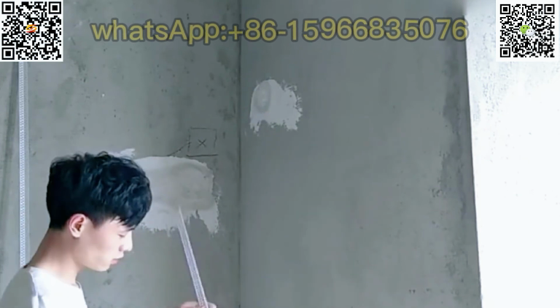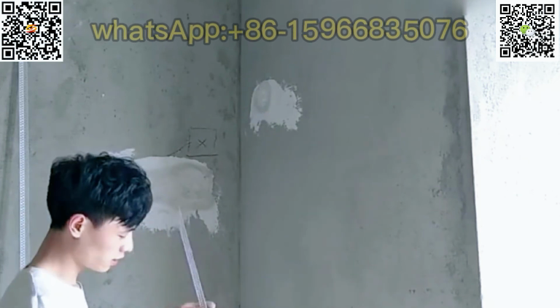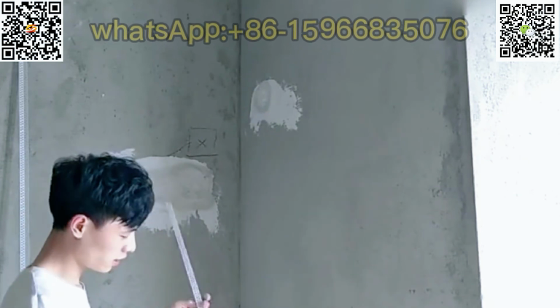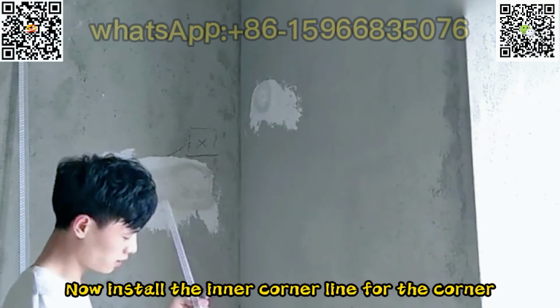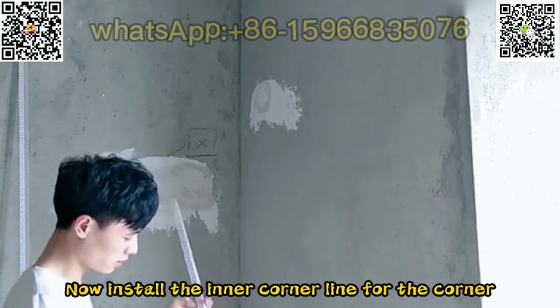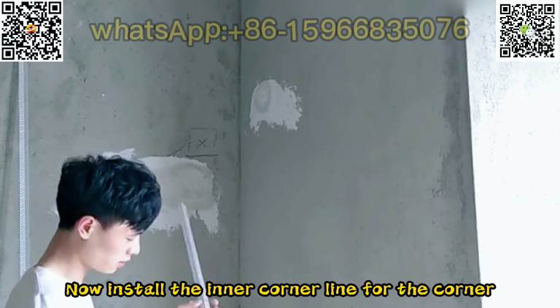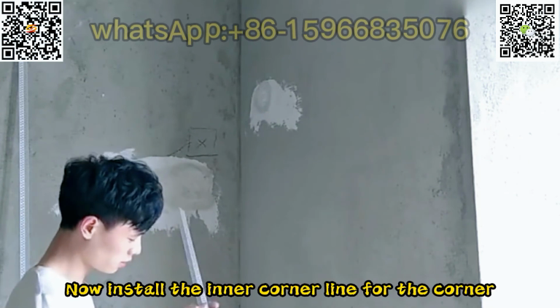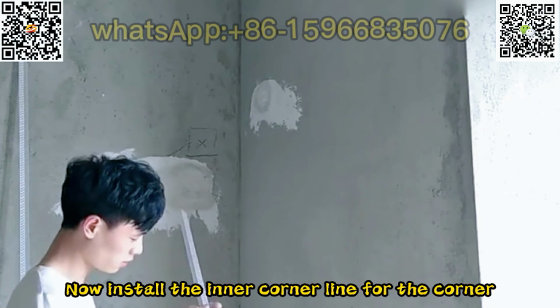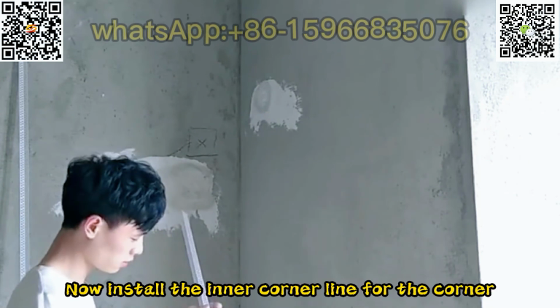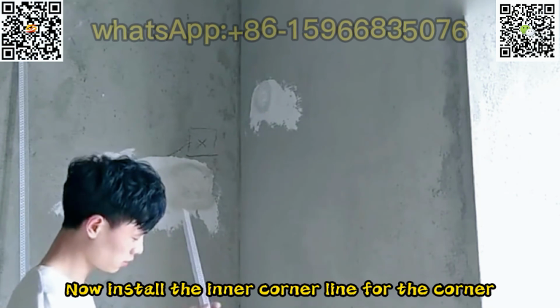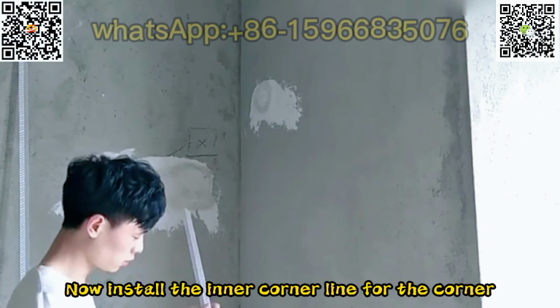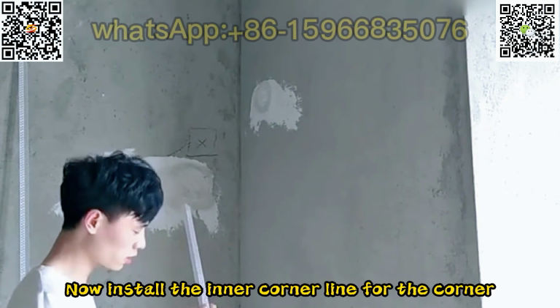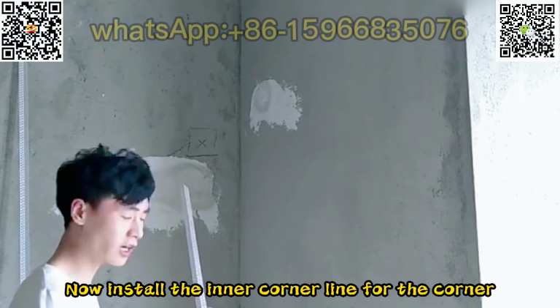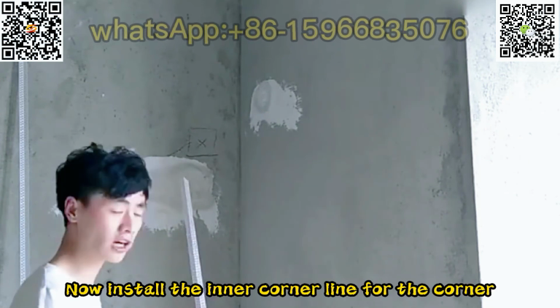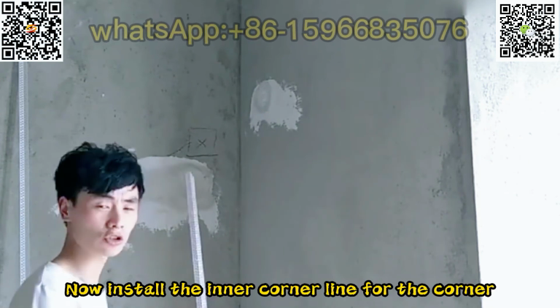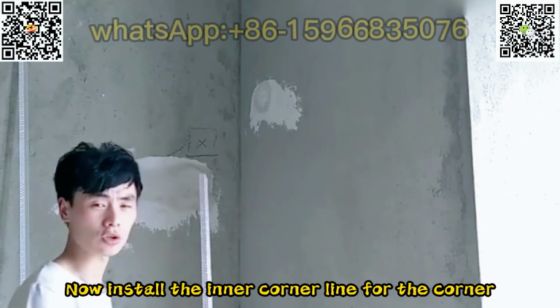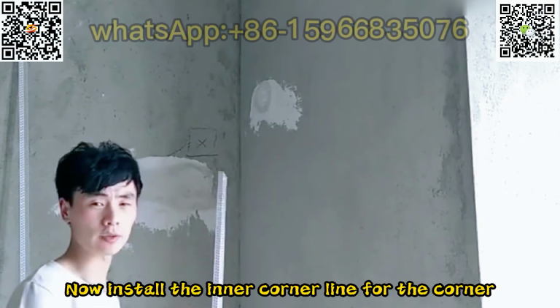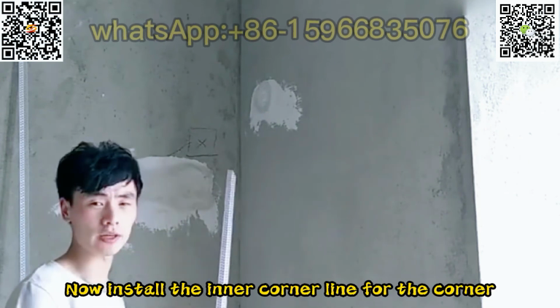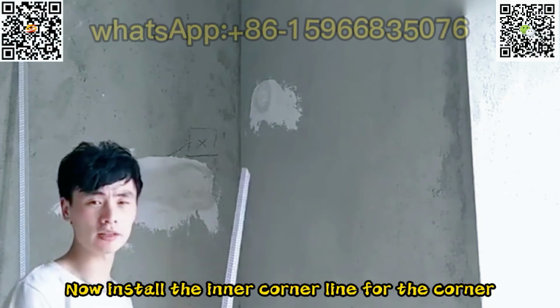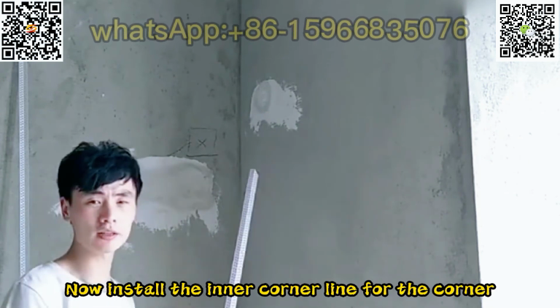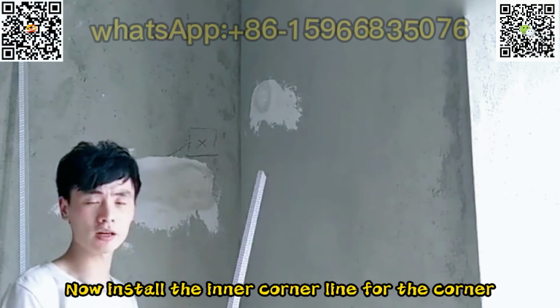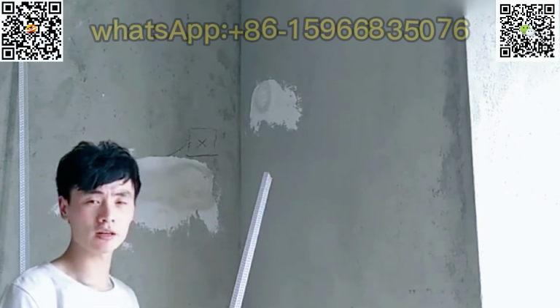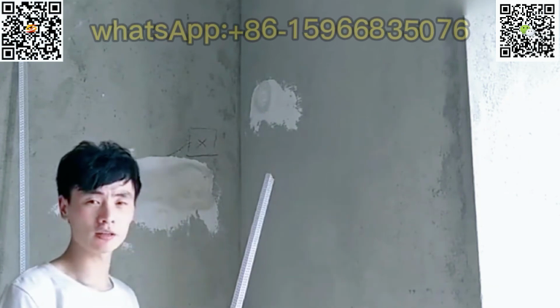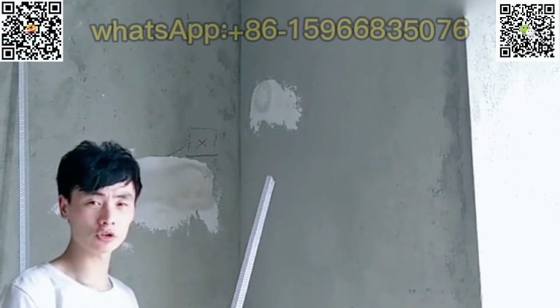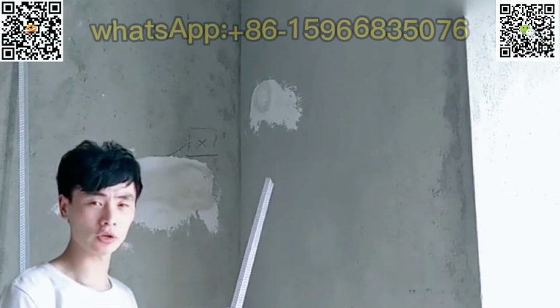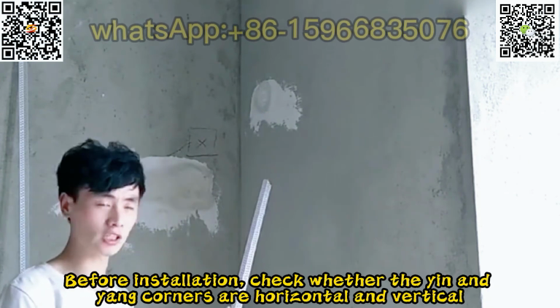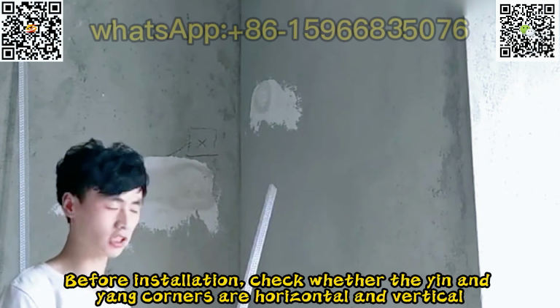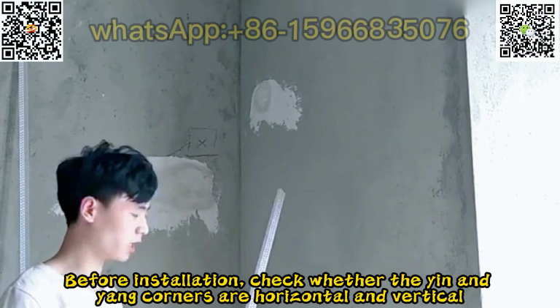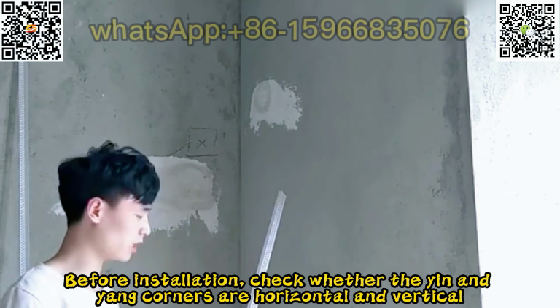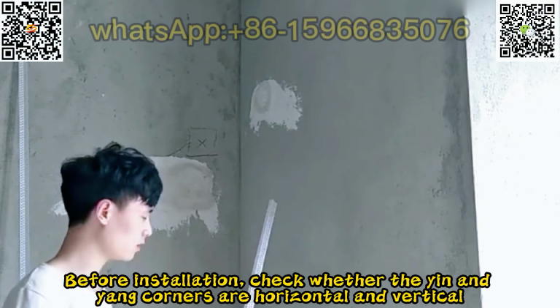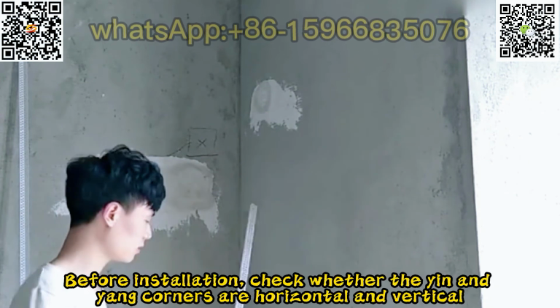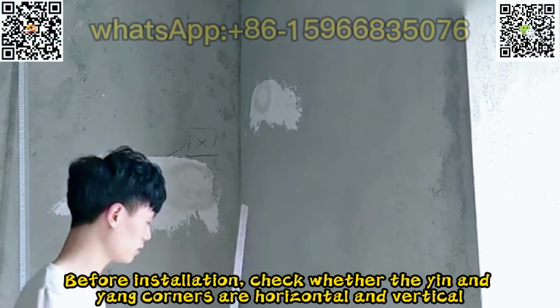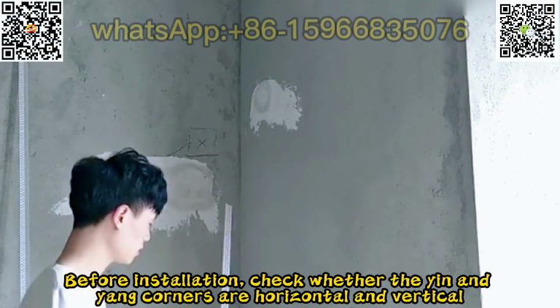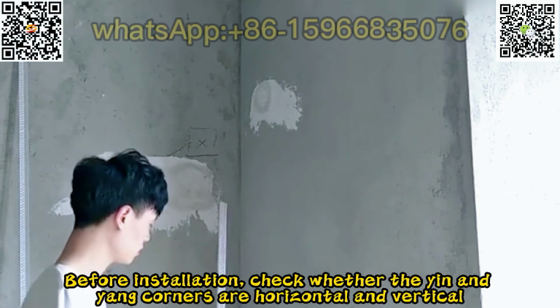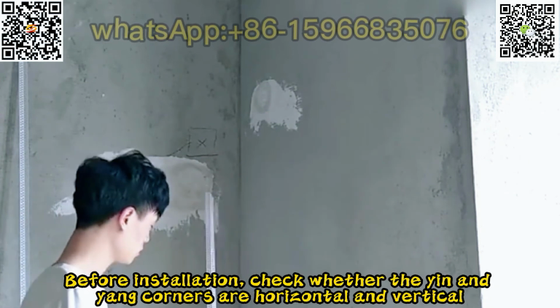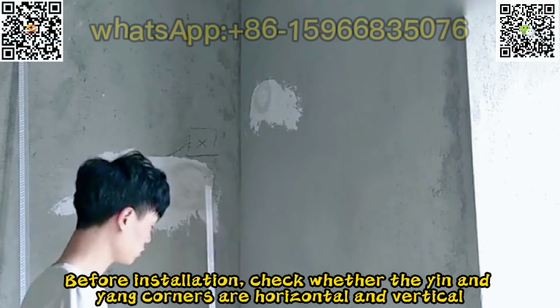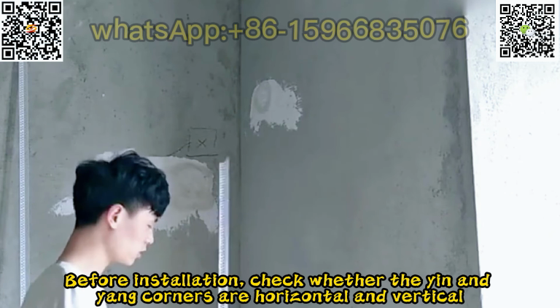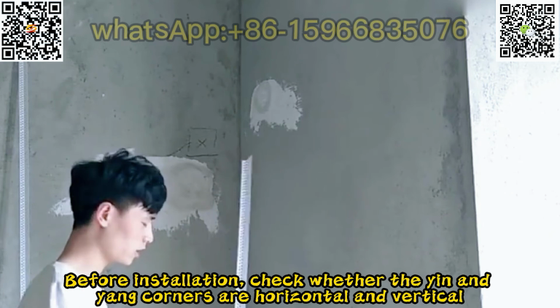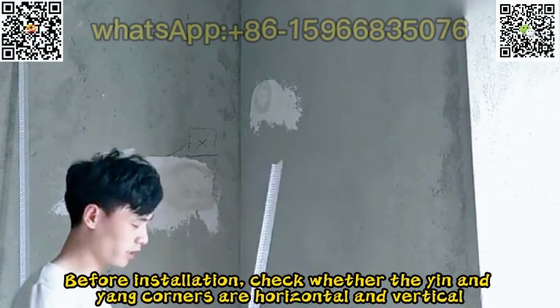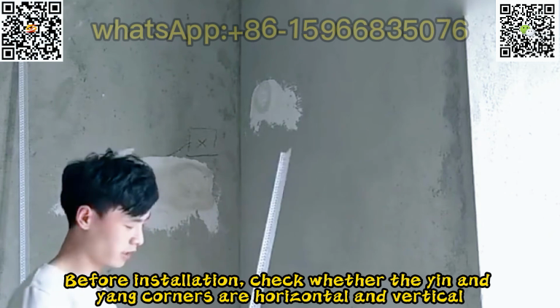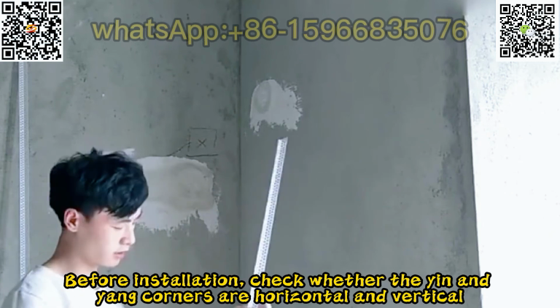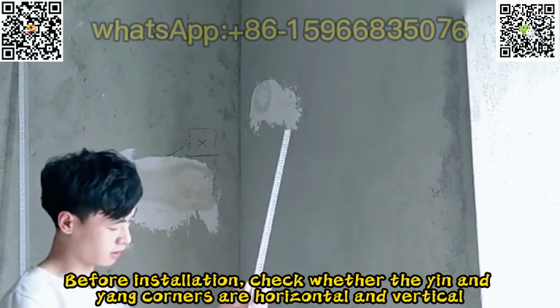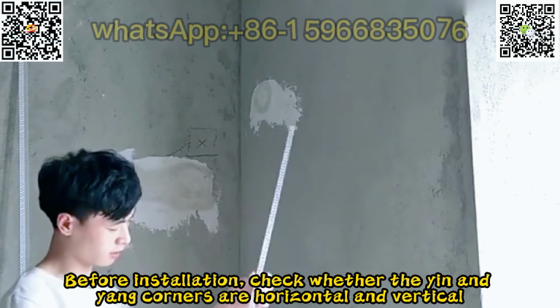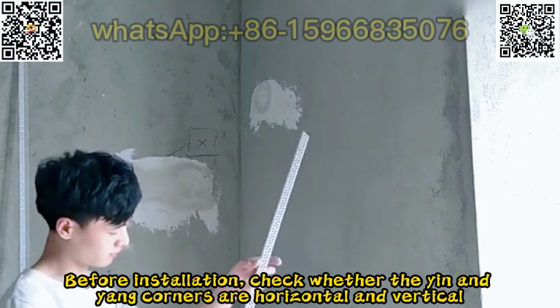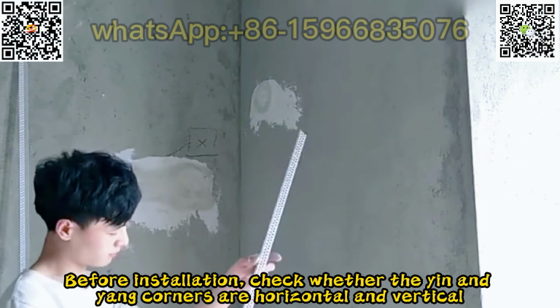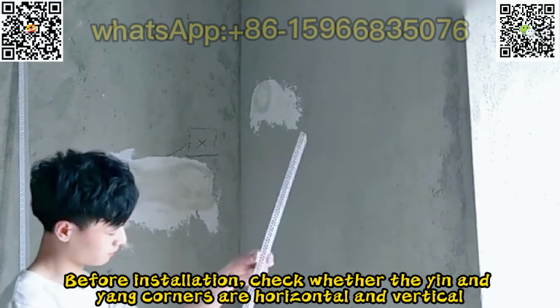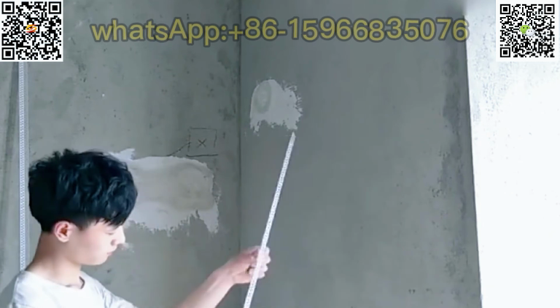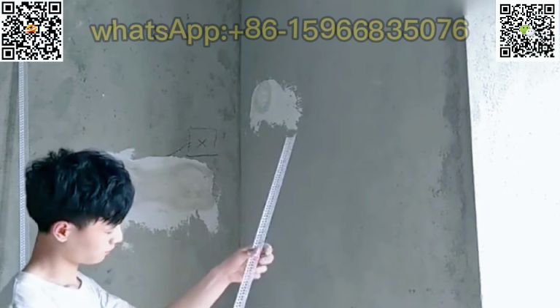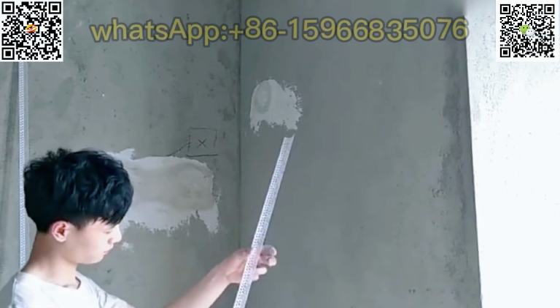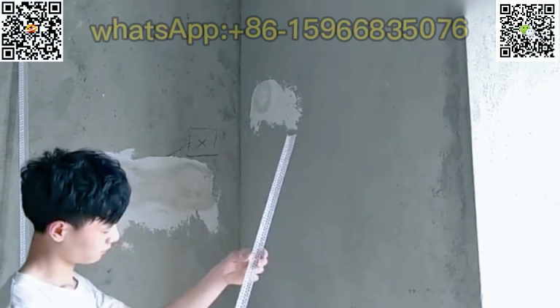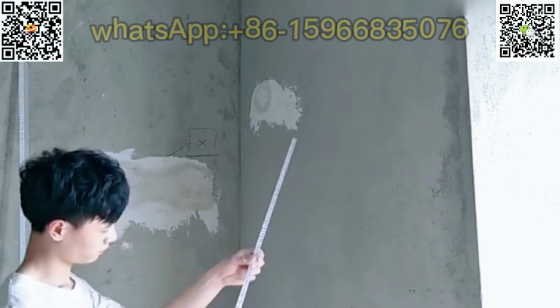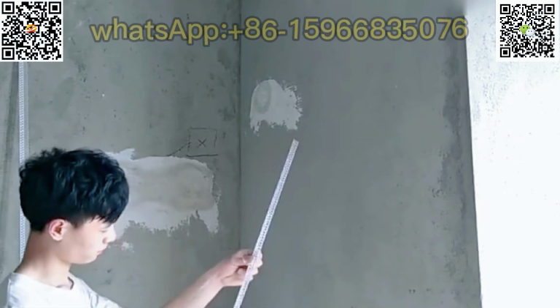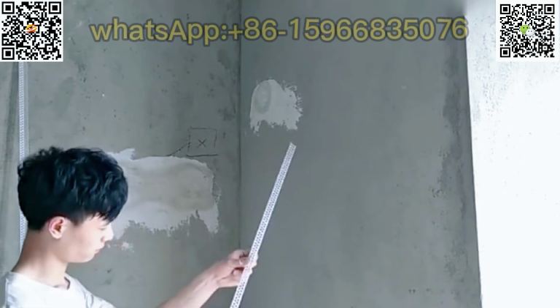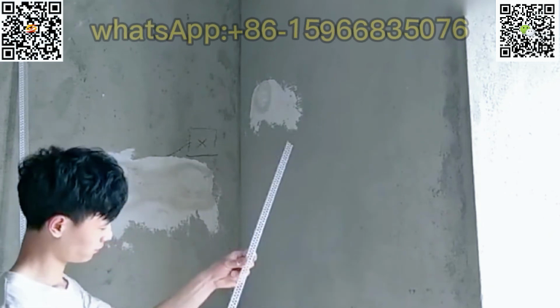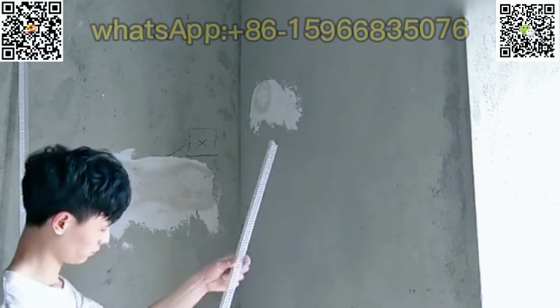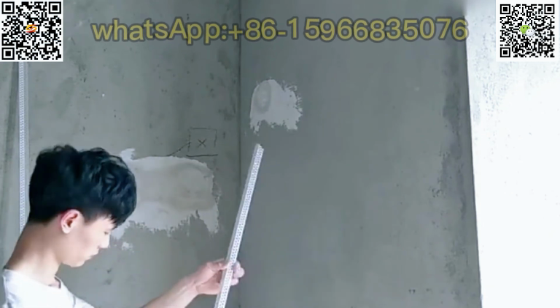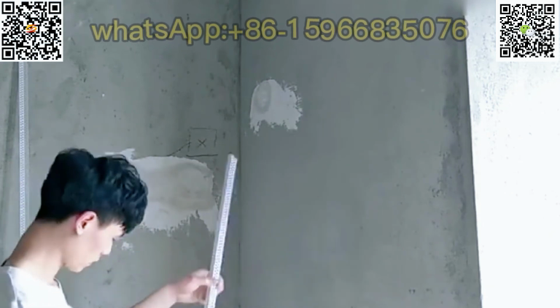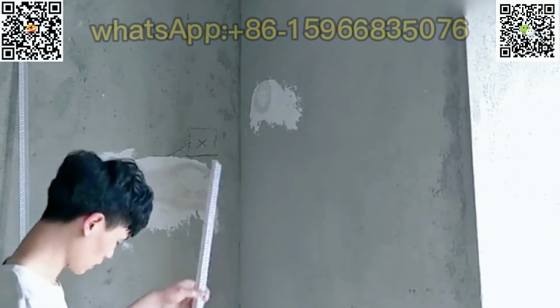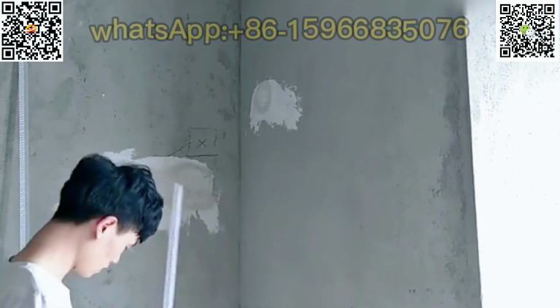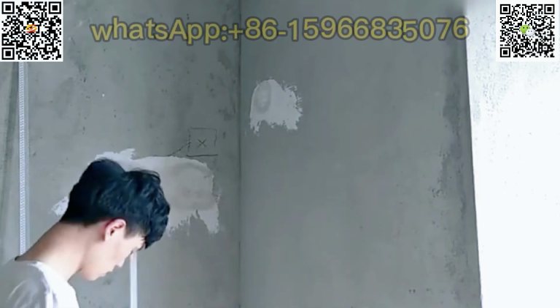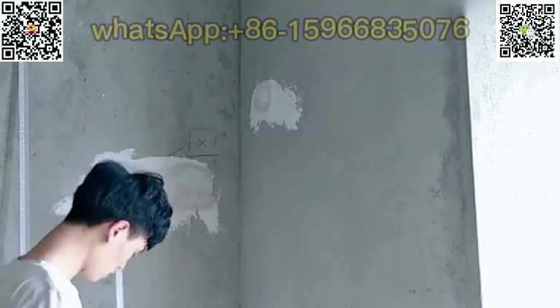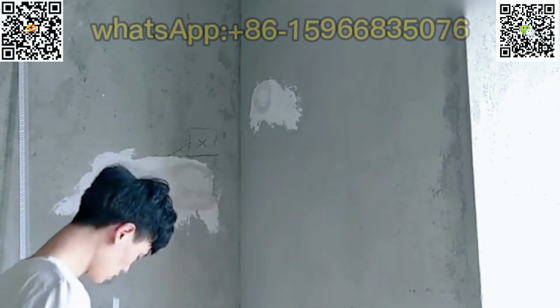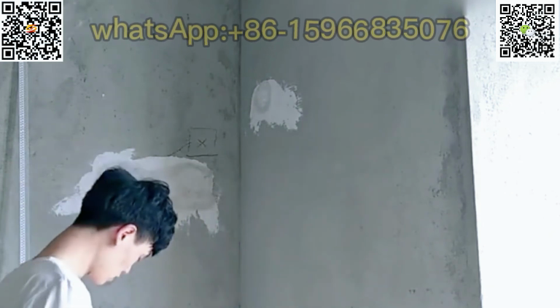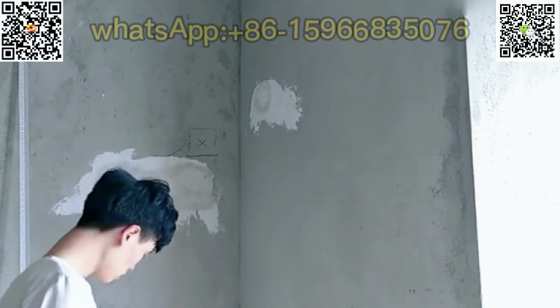Now install the inner corner line for the corner. Before installation, check whether the yin and yang corners are horizontal and vertical.